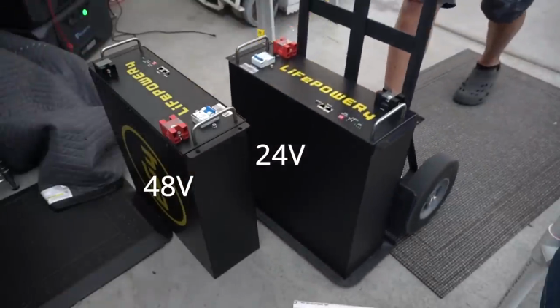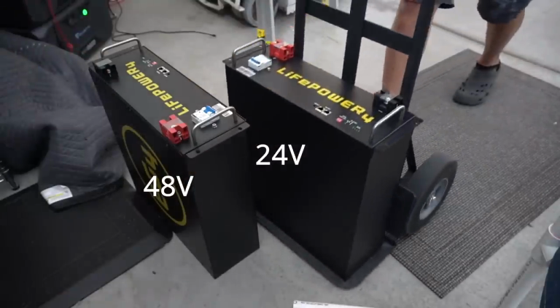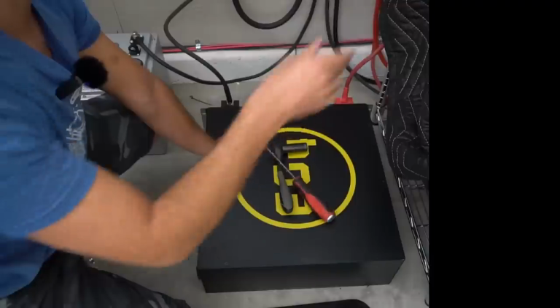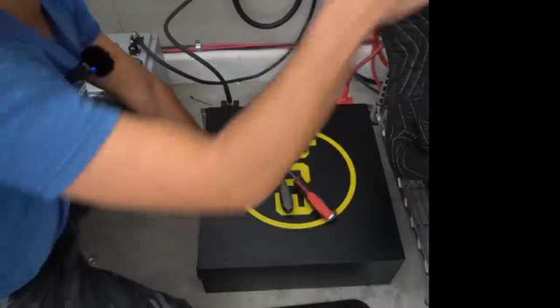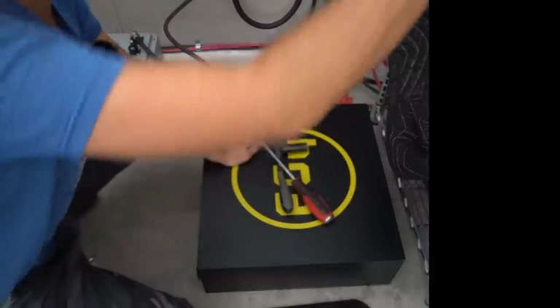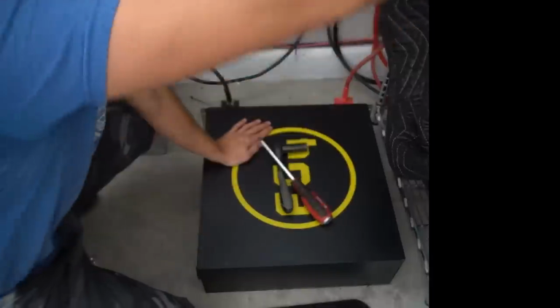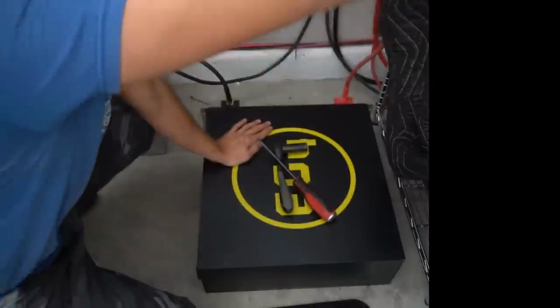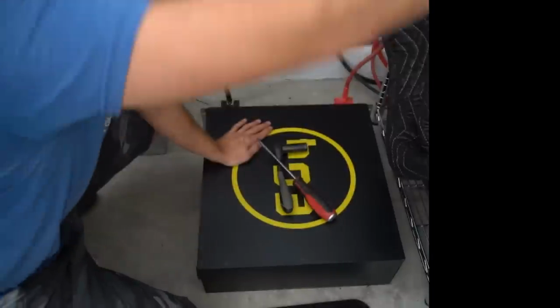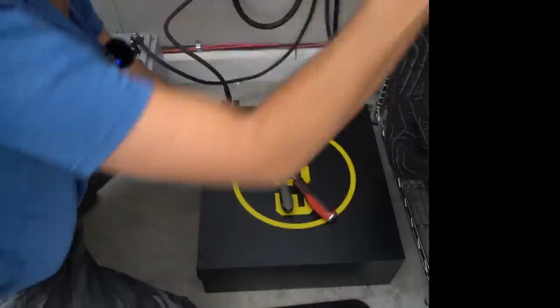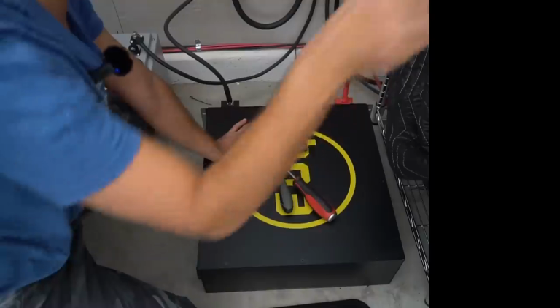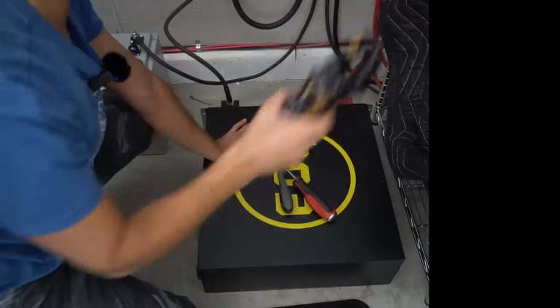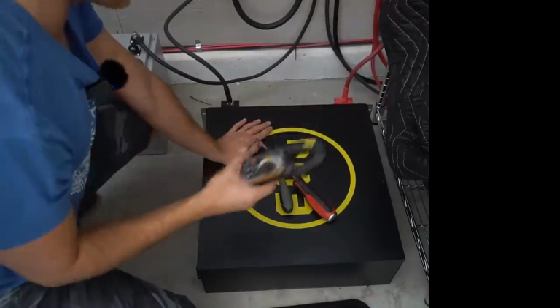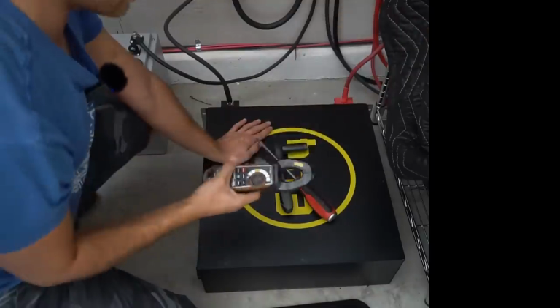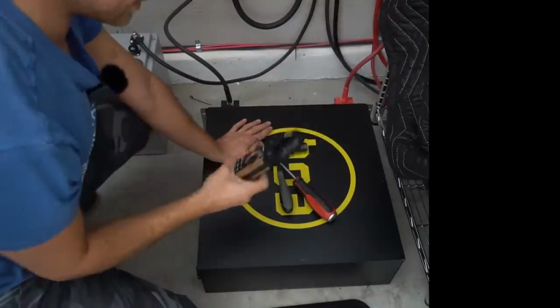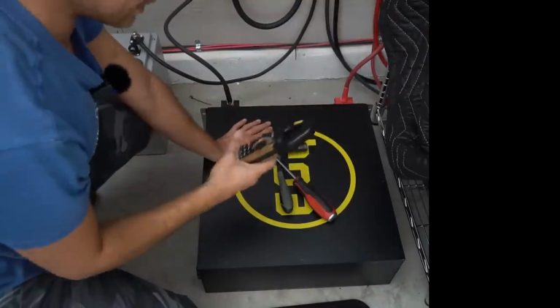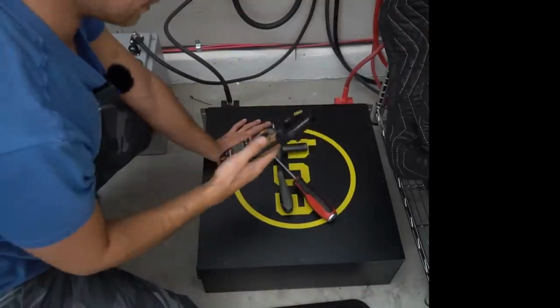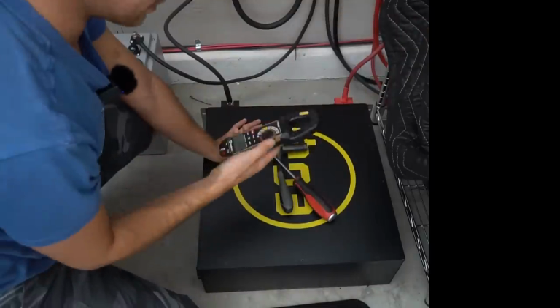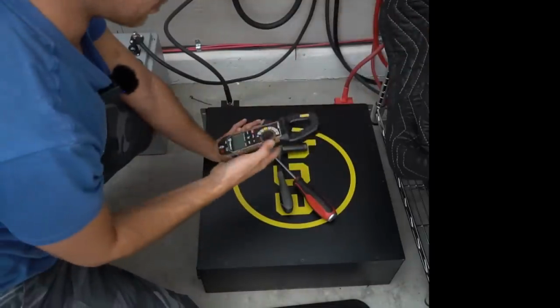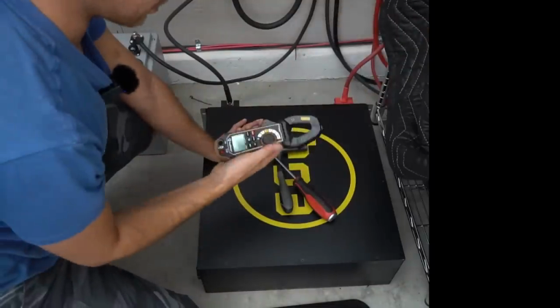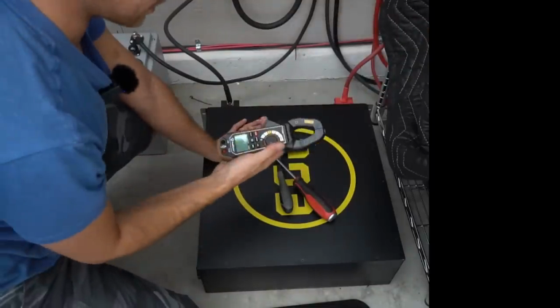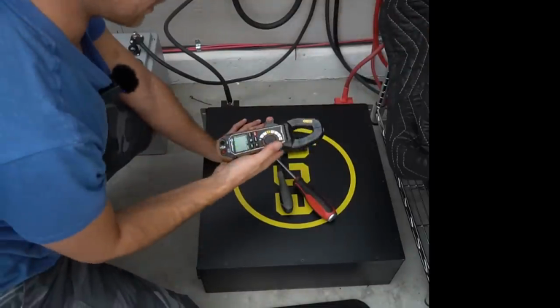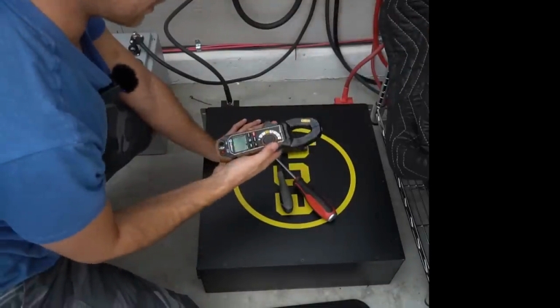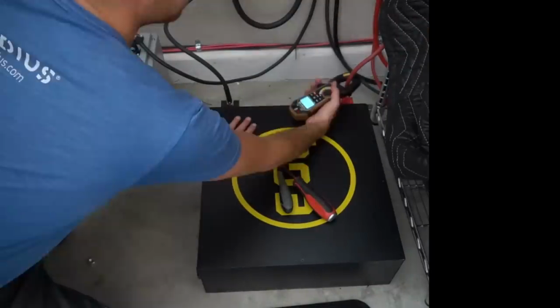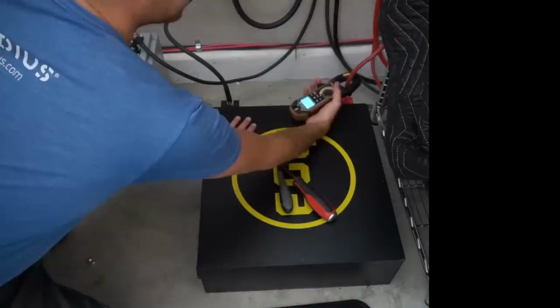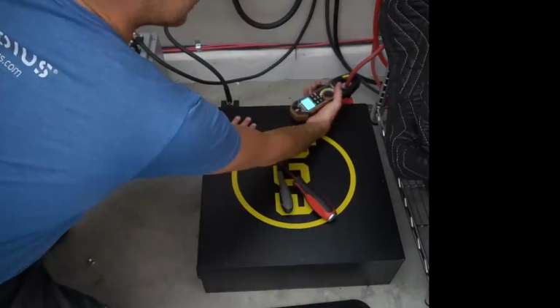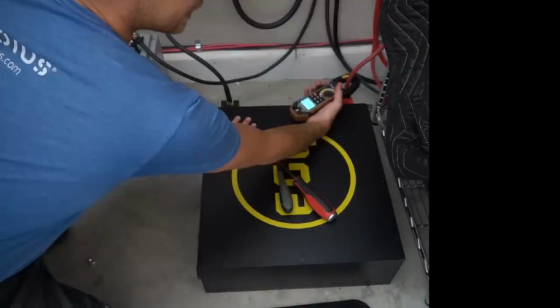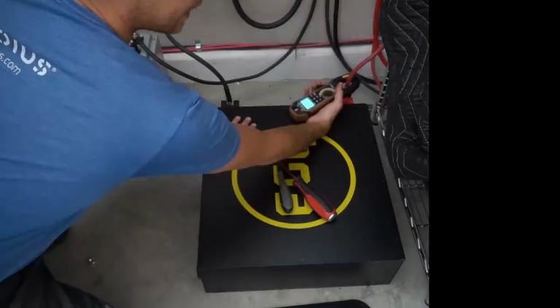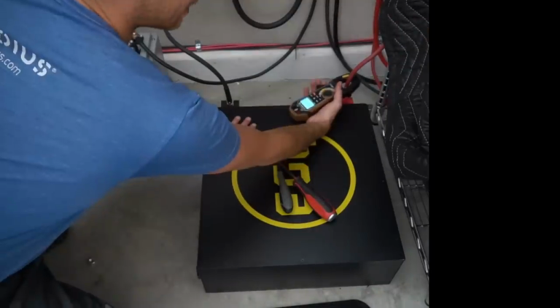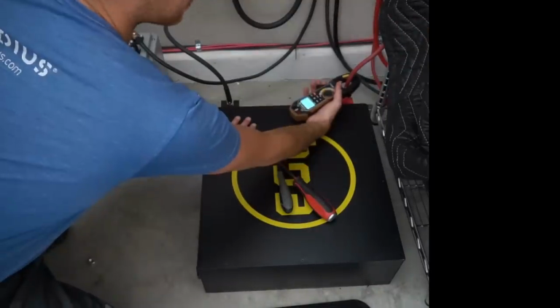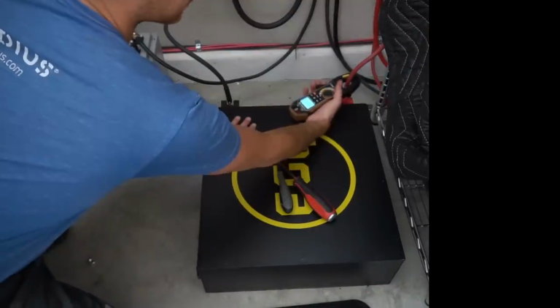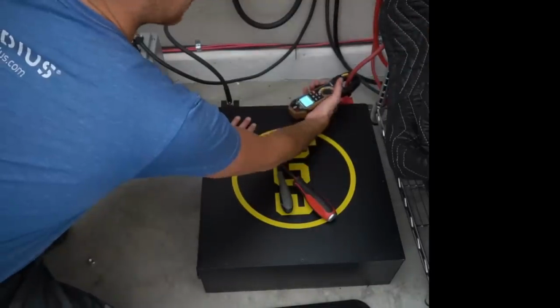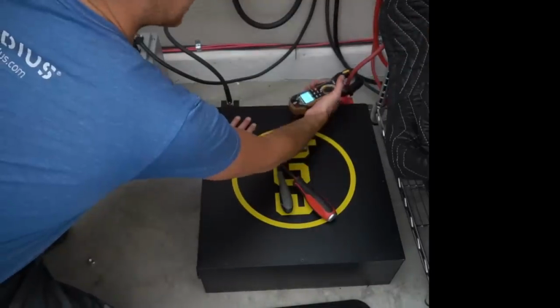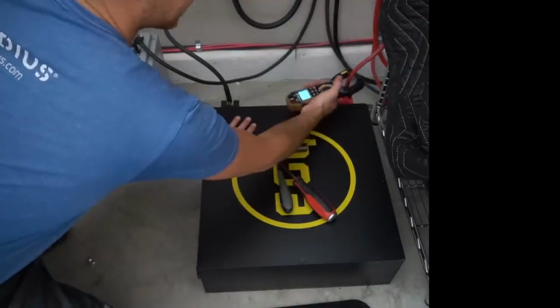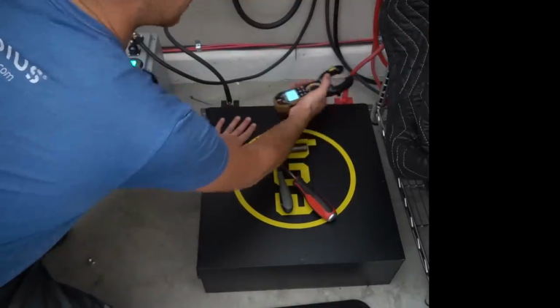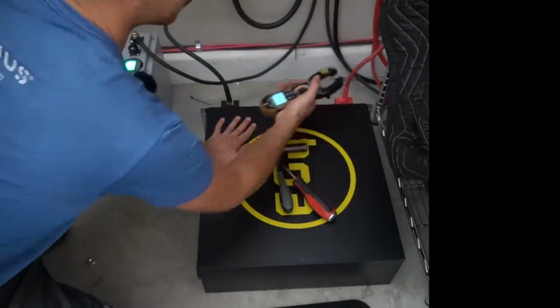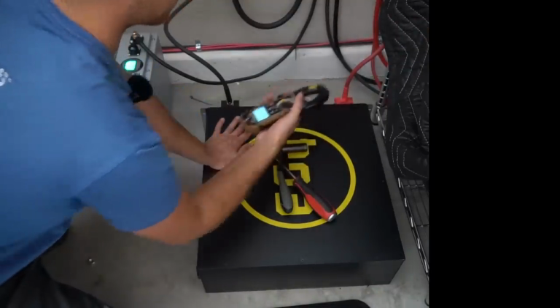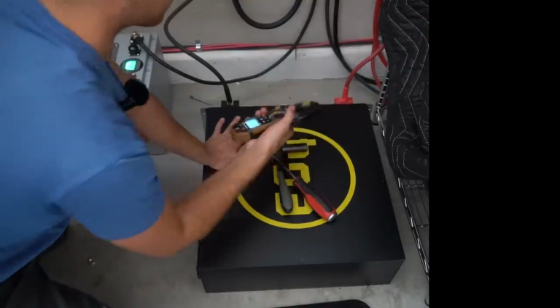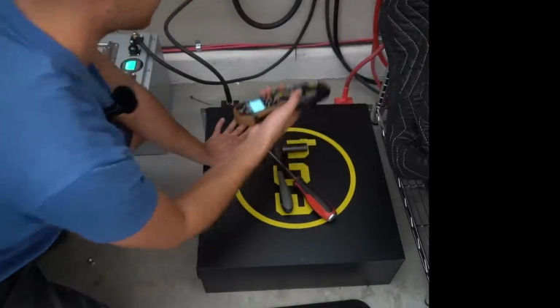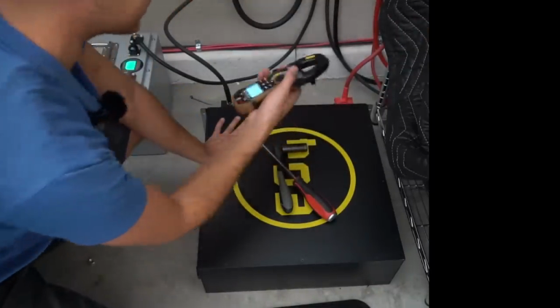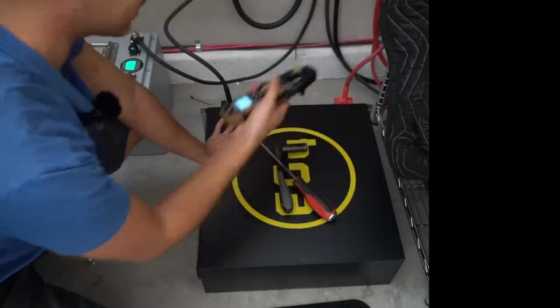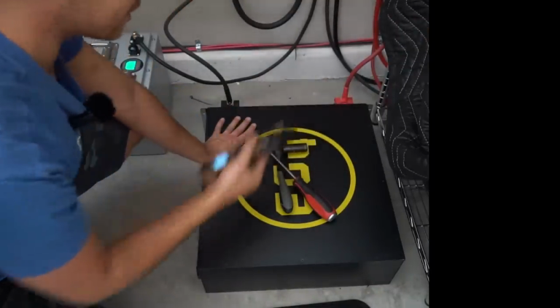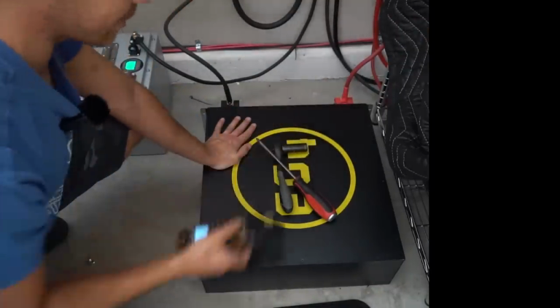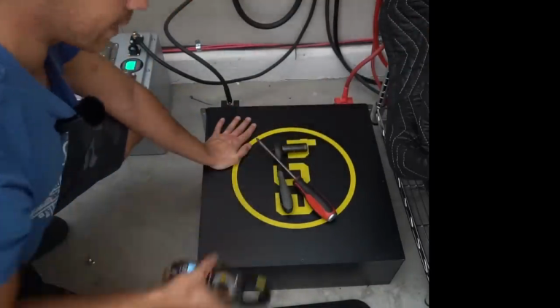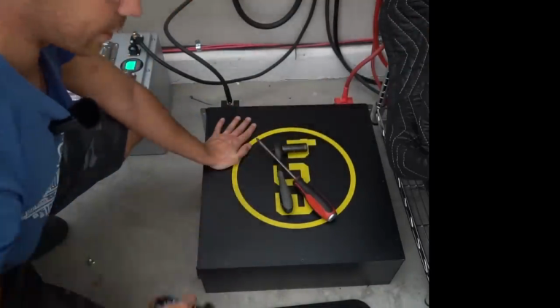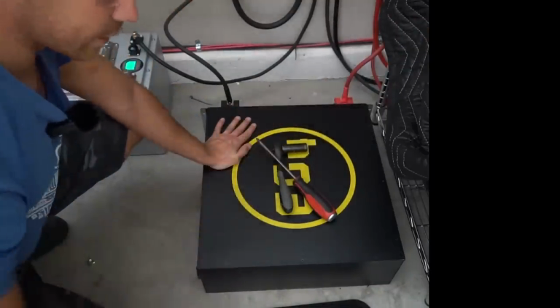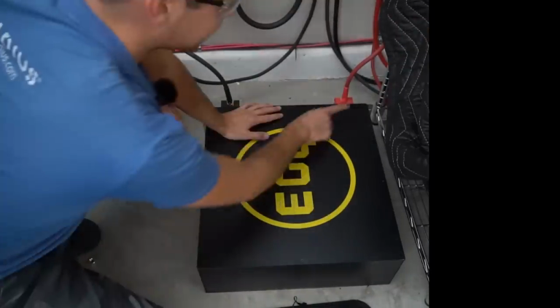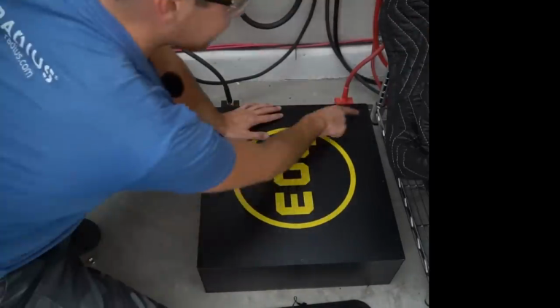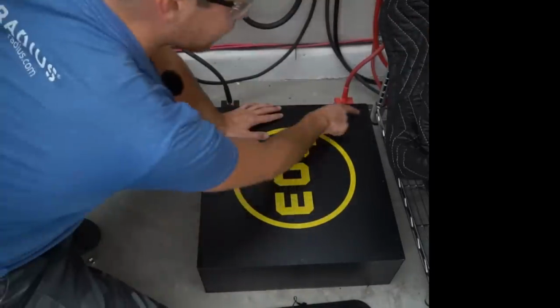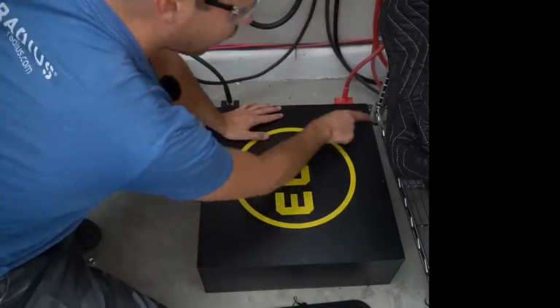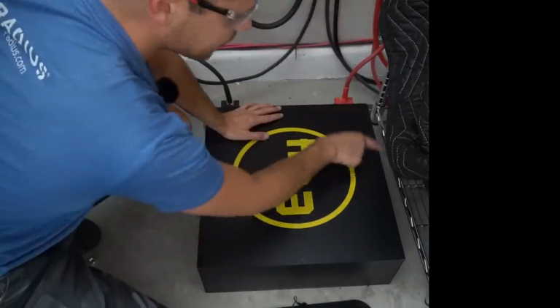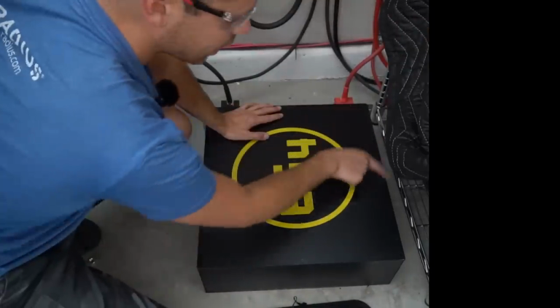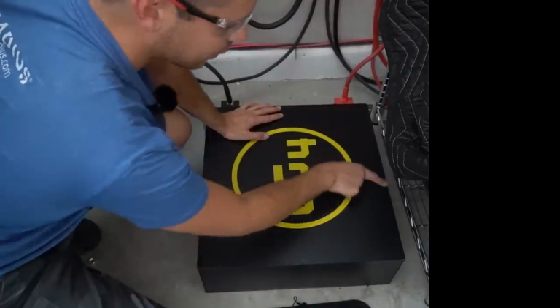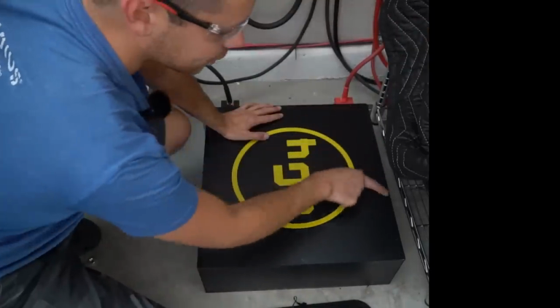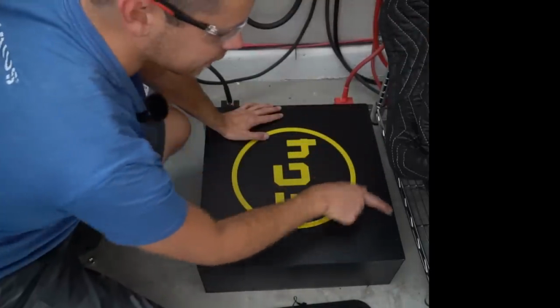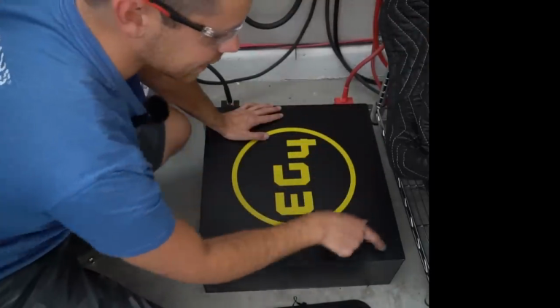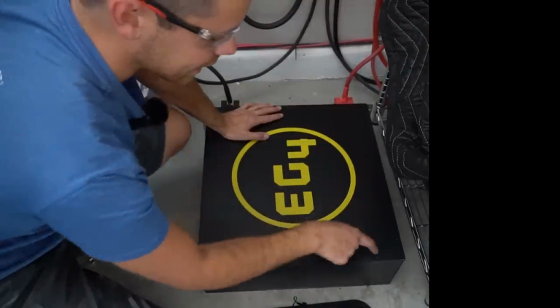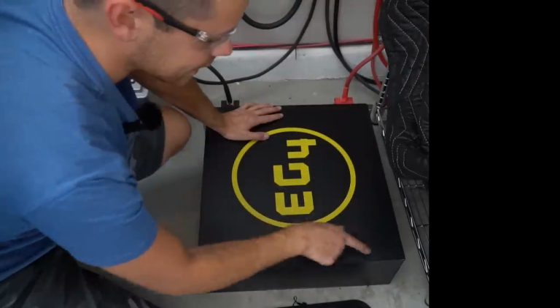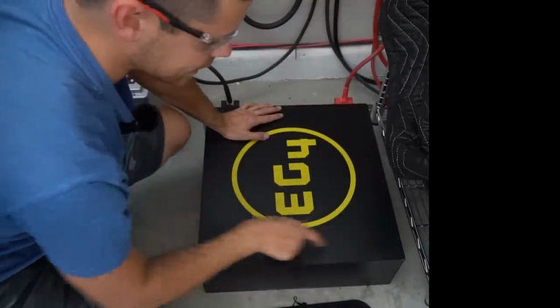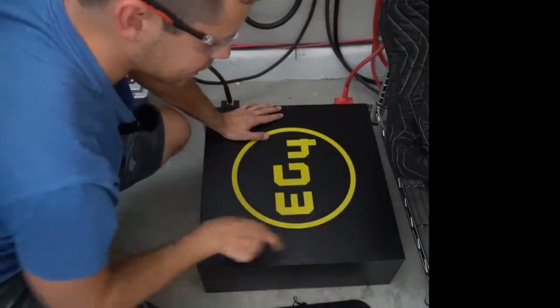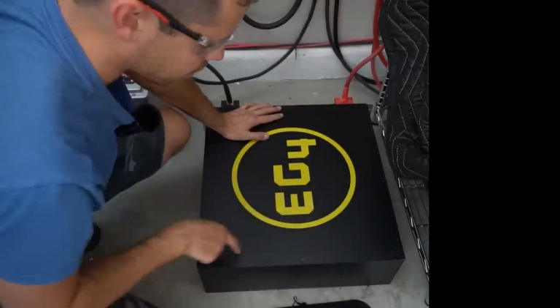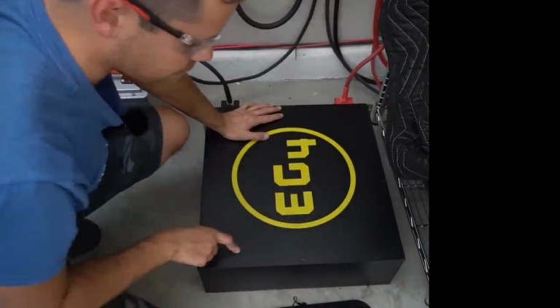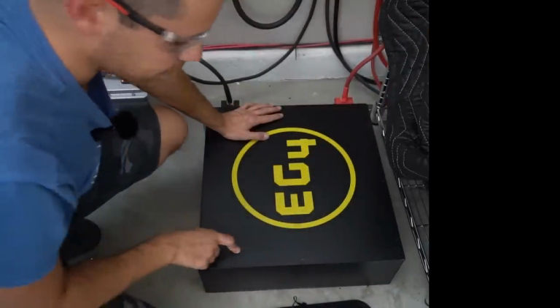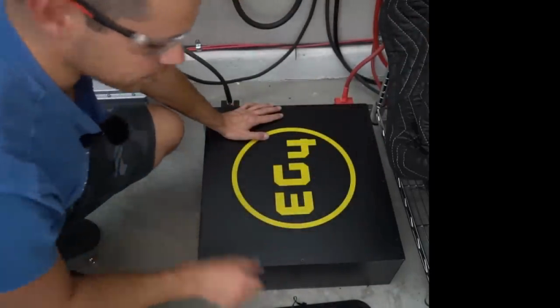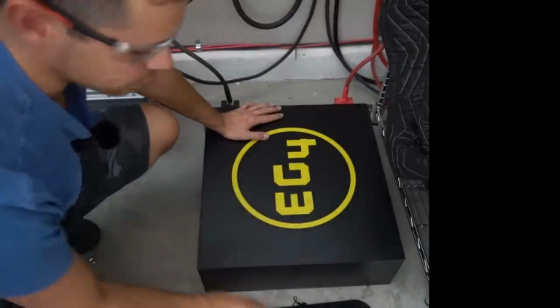Now it's connected — let's see if it's working. 15 amps. So it's actually part of the system now. And the top cover is easy to remove.